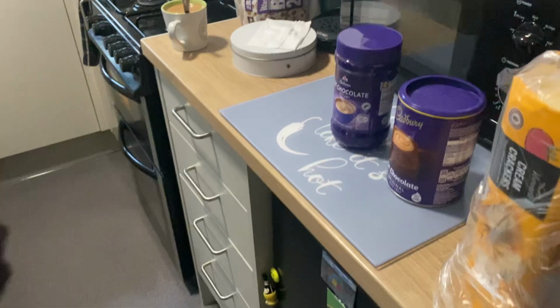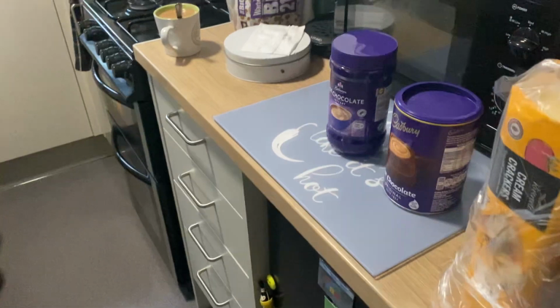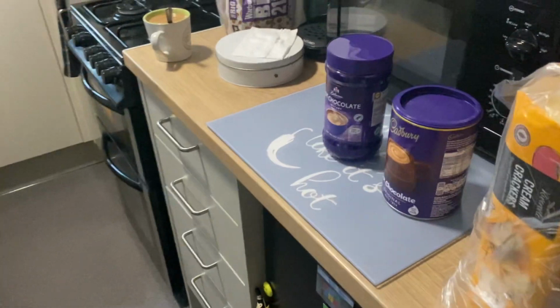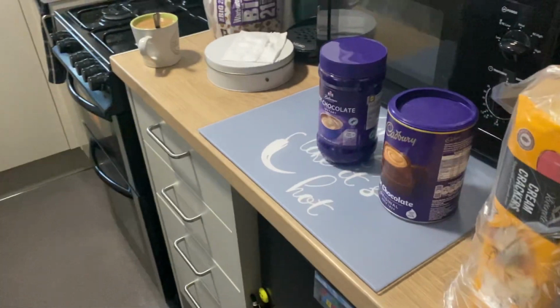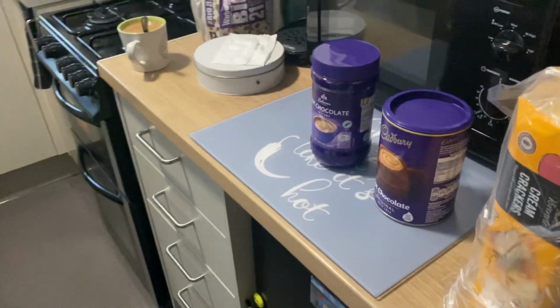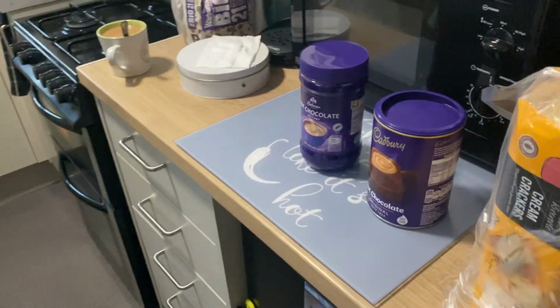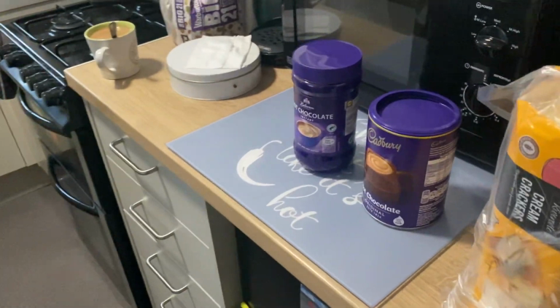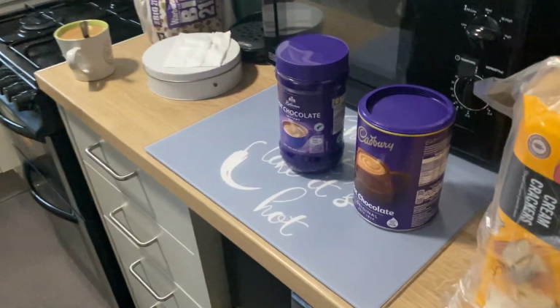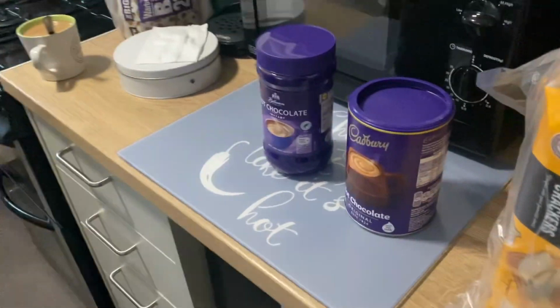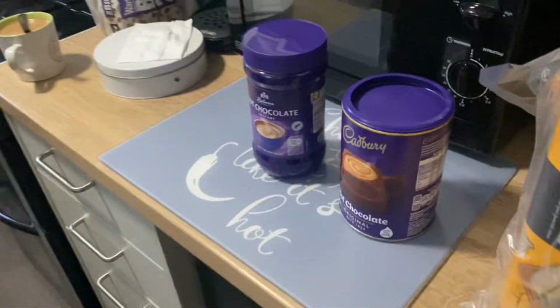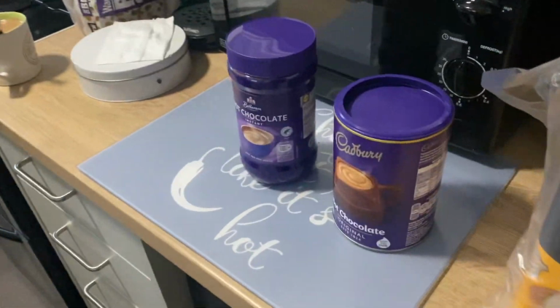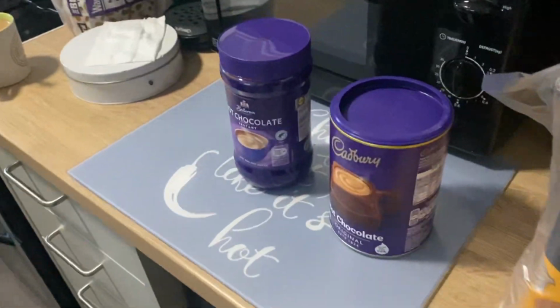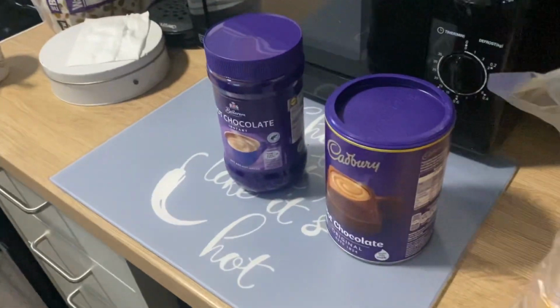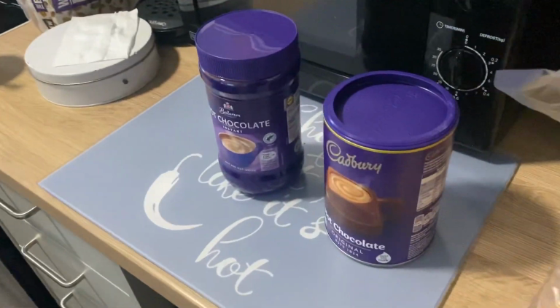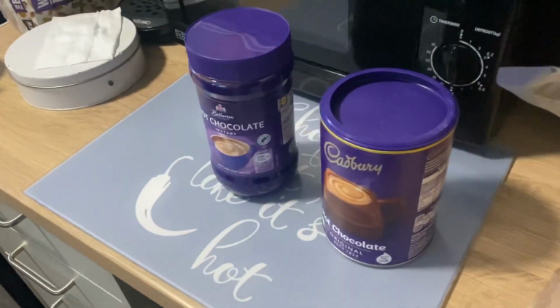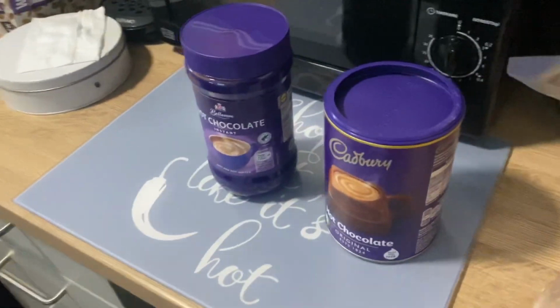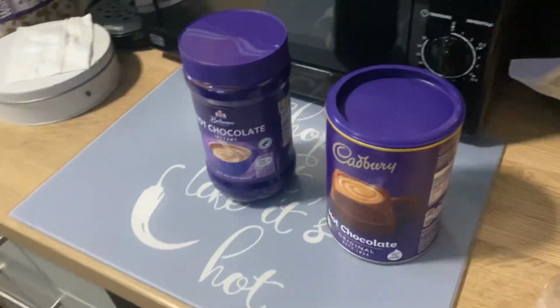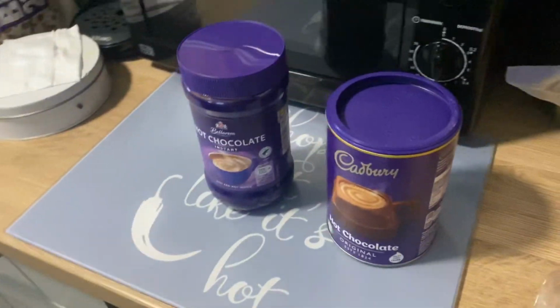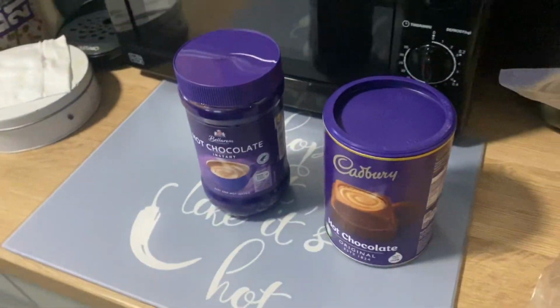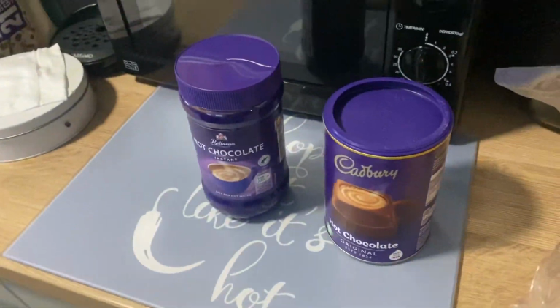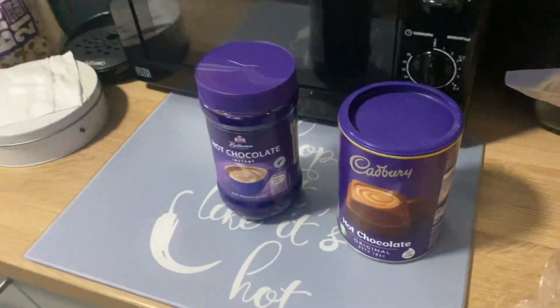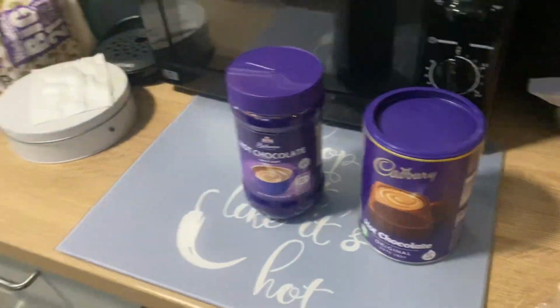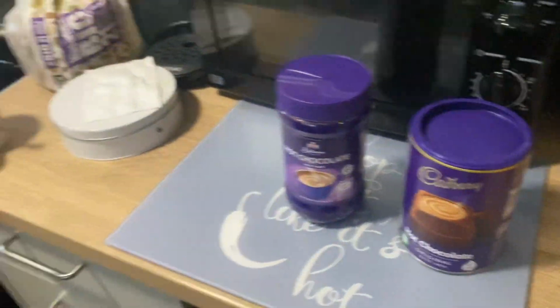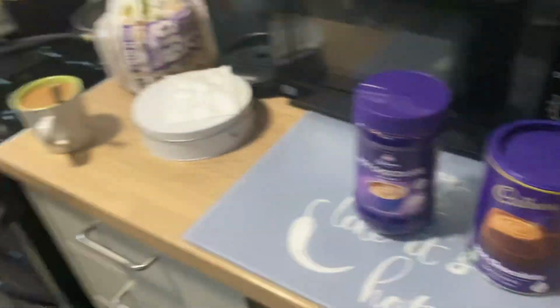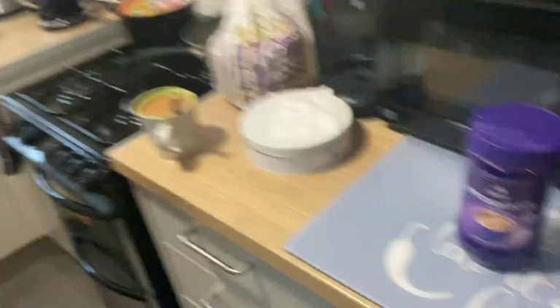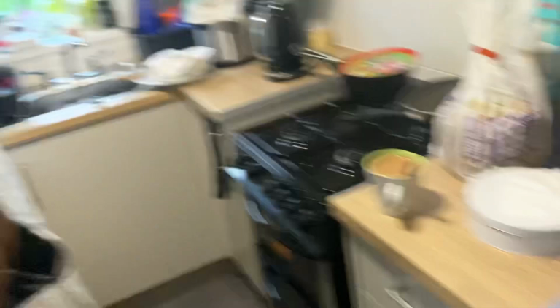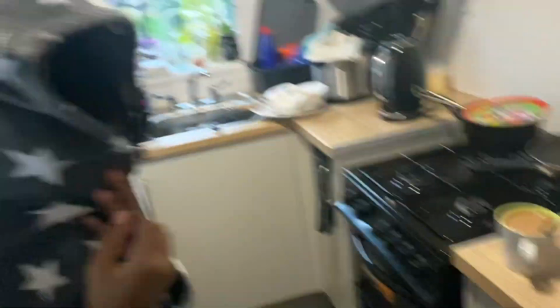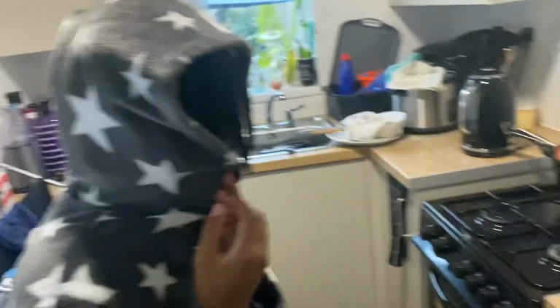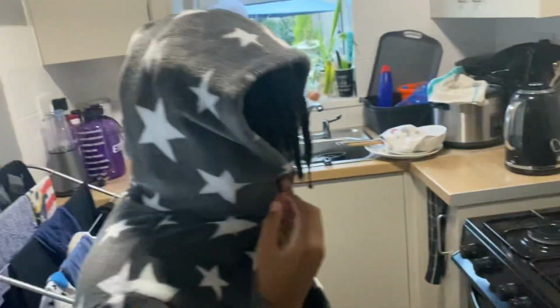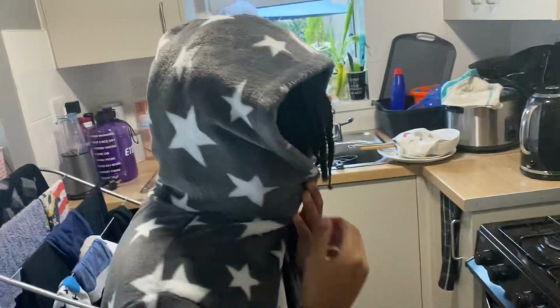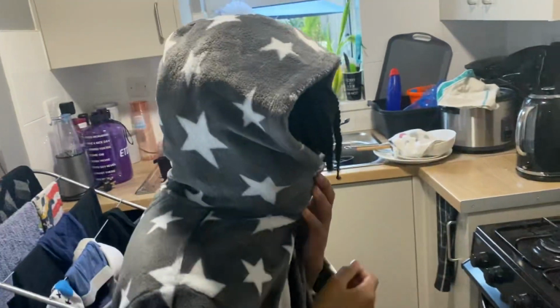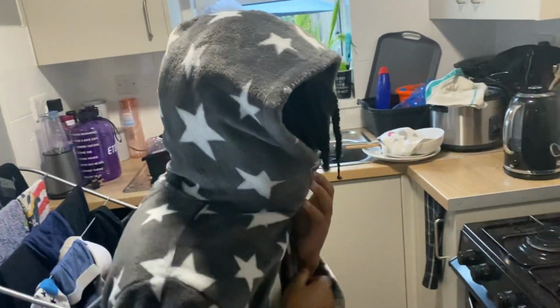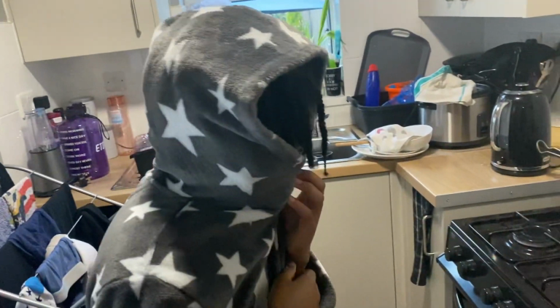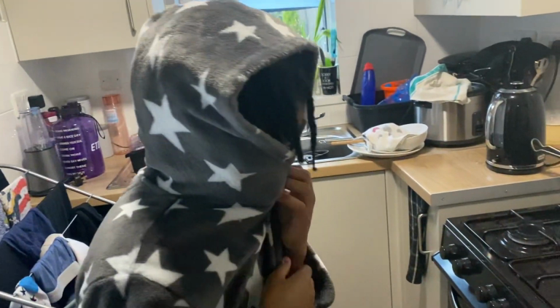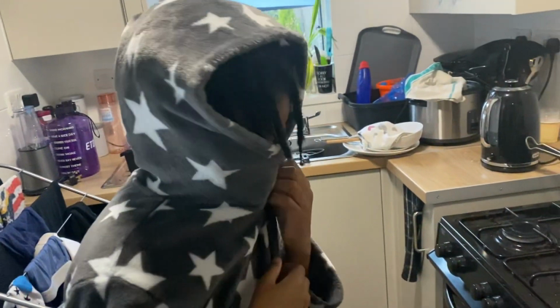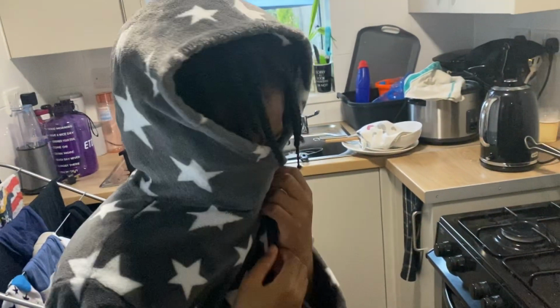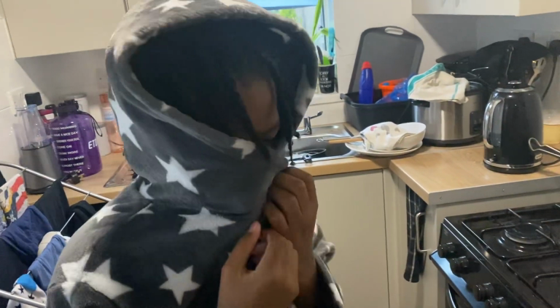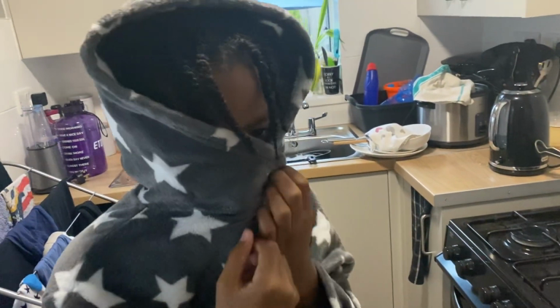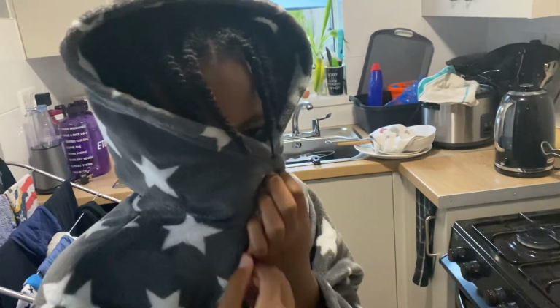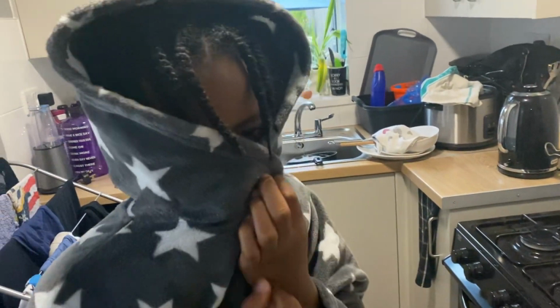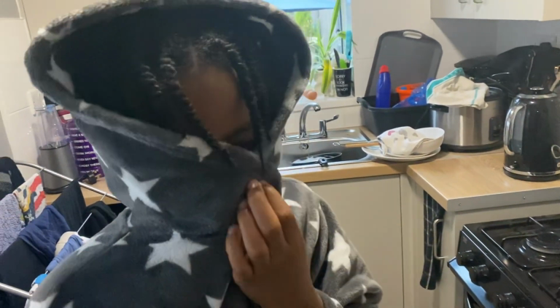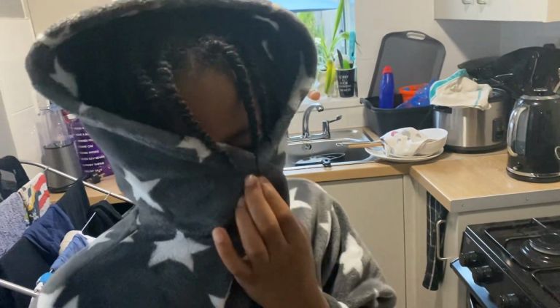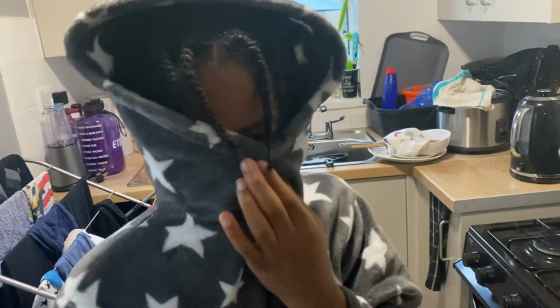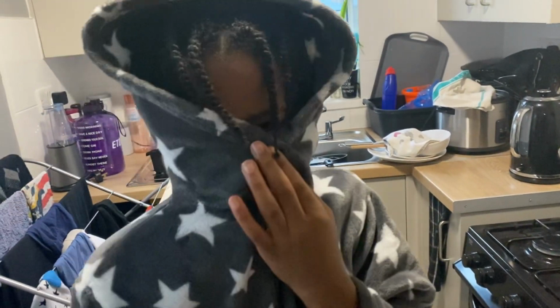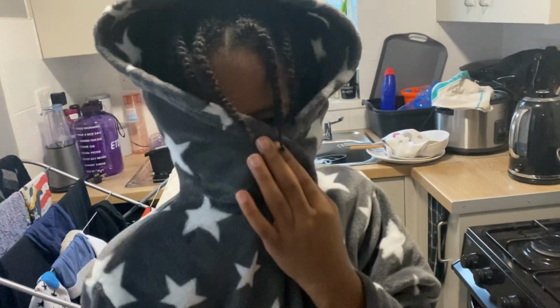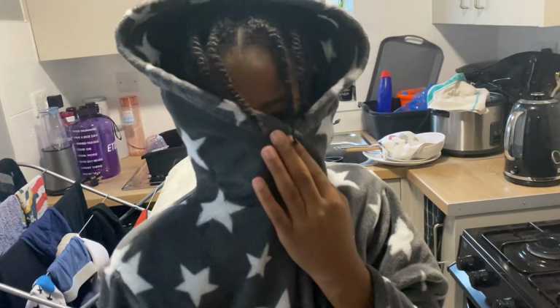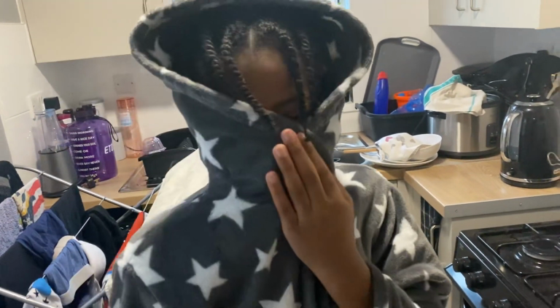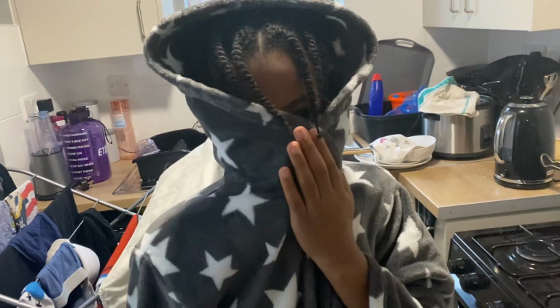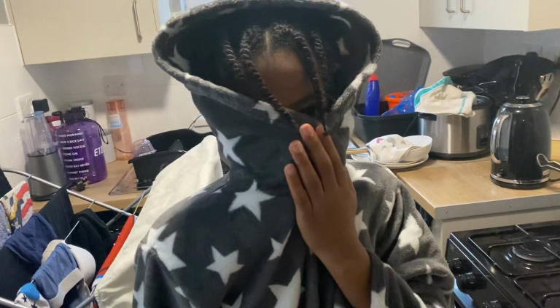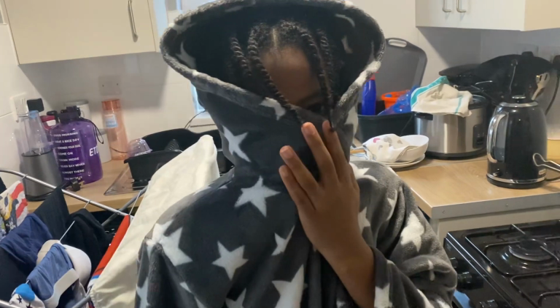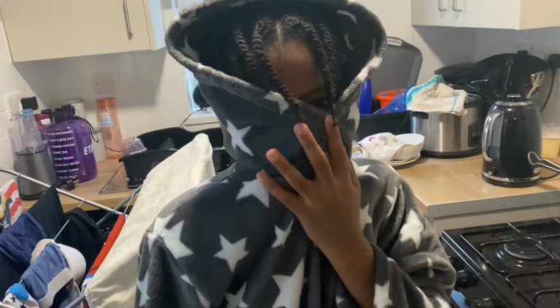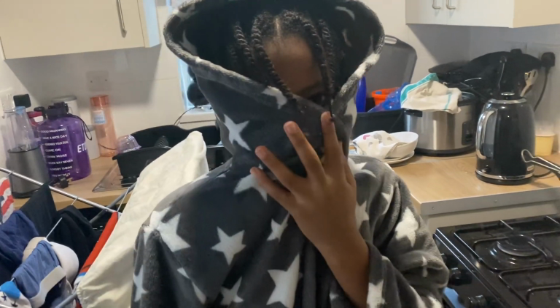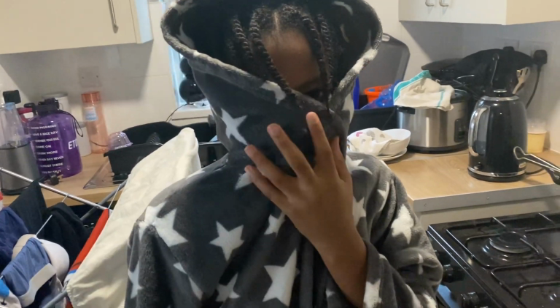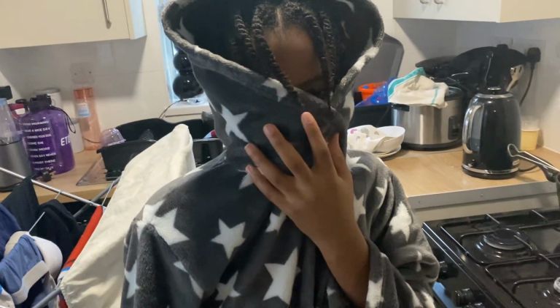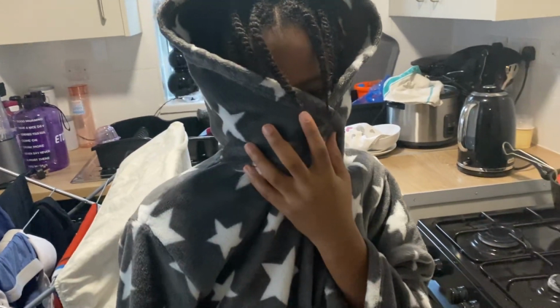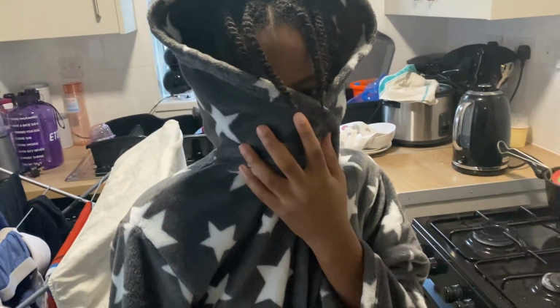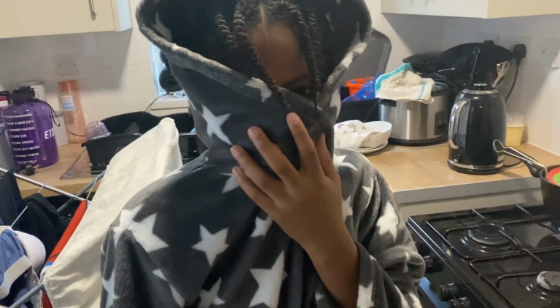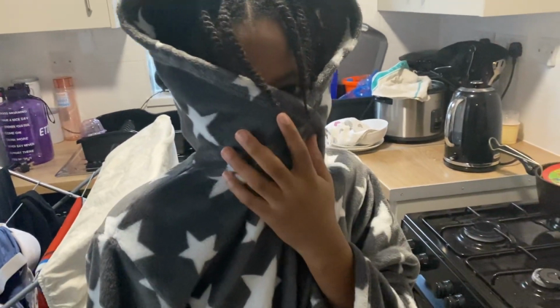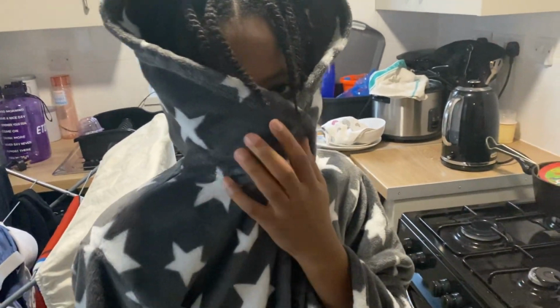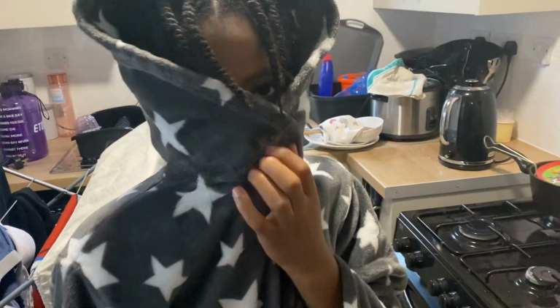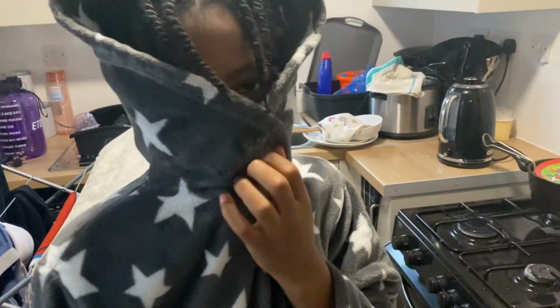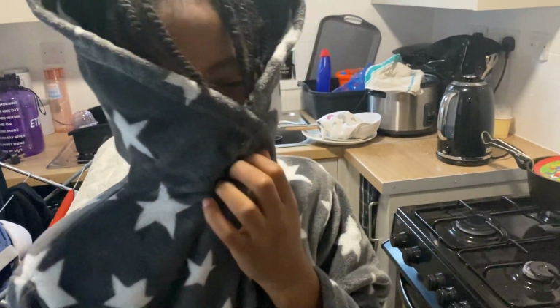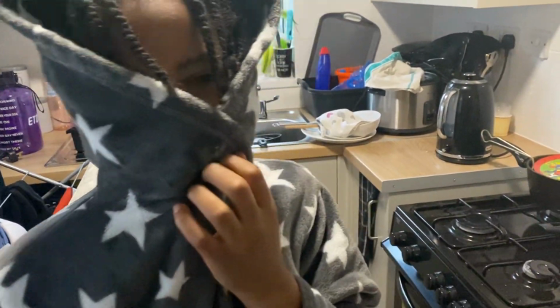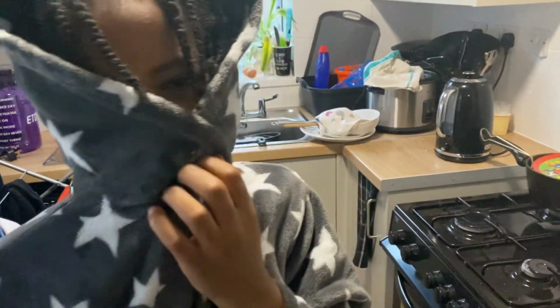Hi guys, Landad here, but Lad's not here. So we've got Caden here. Hello.